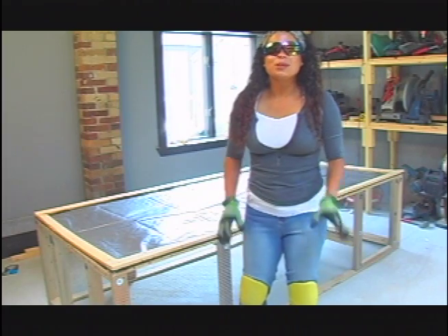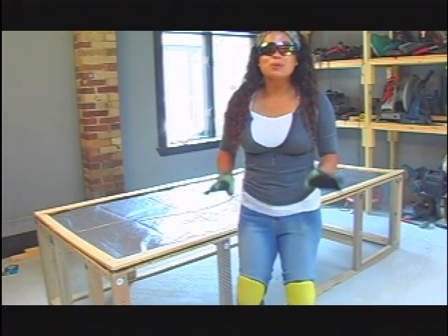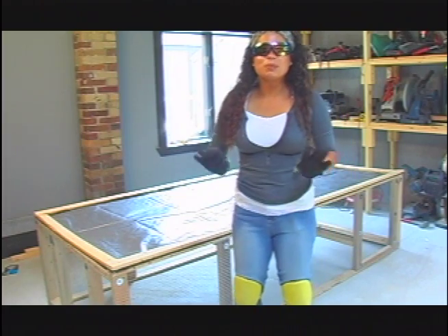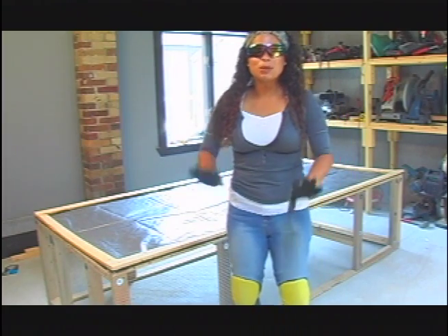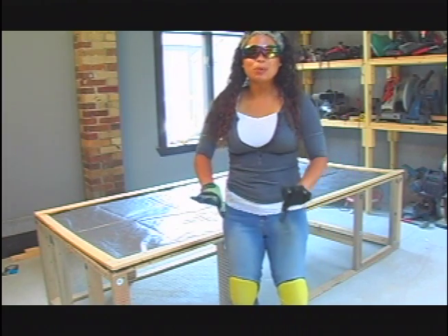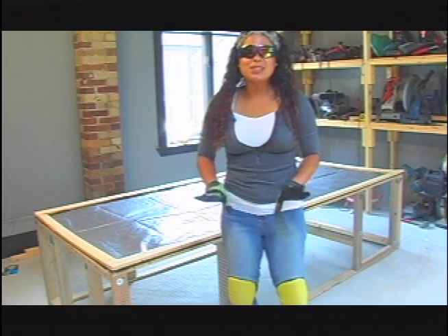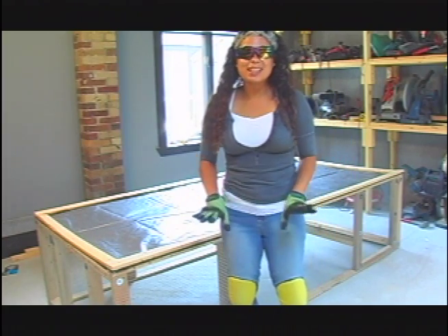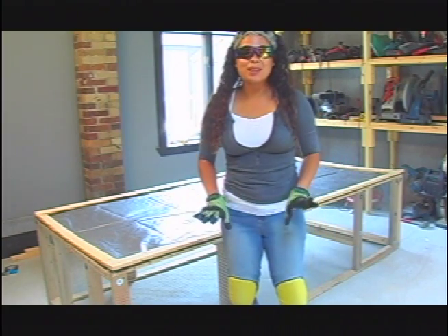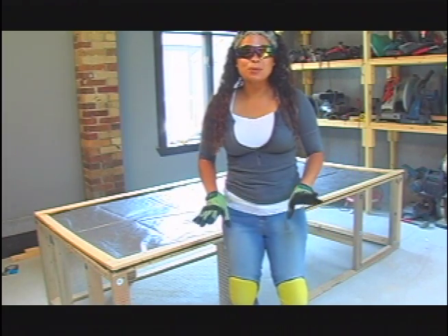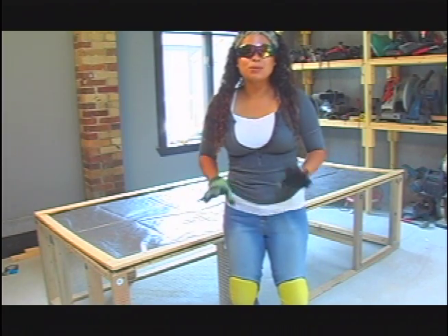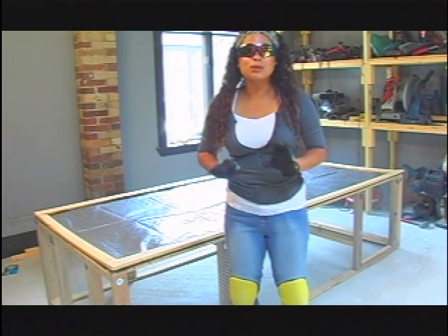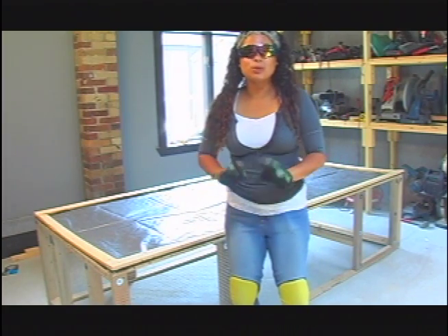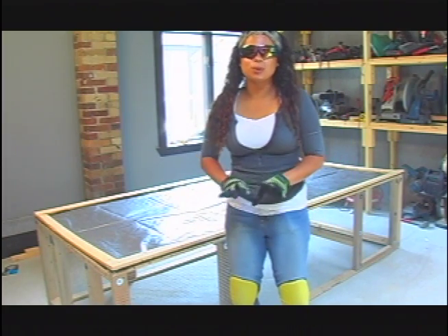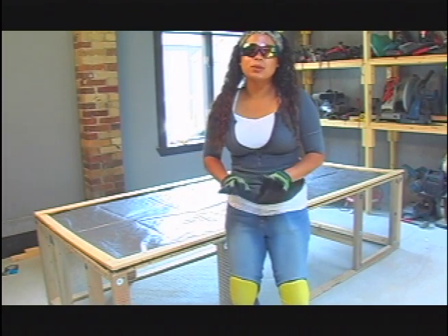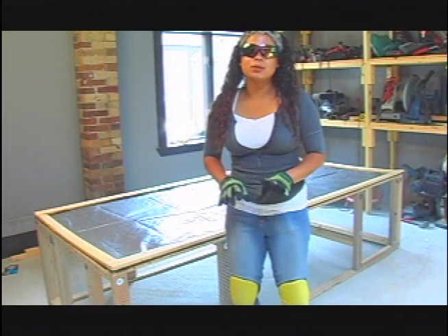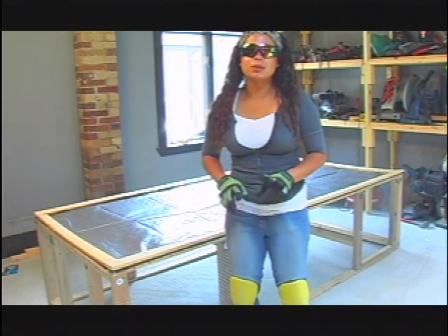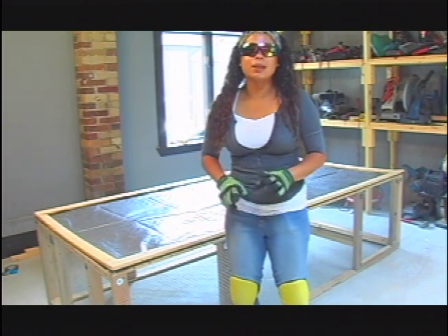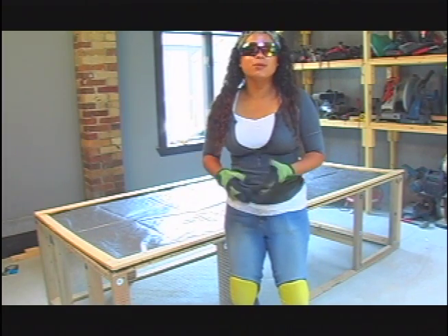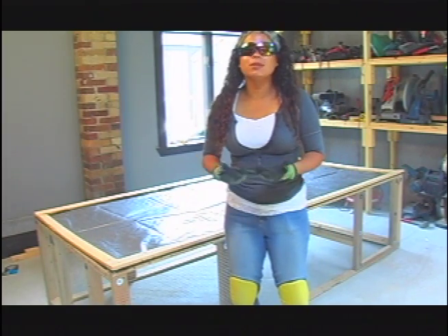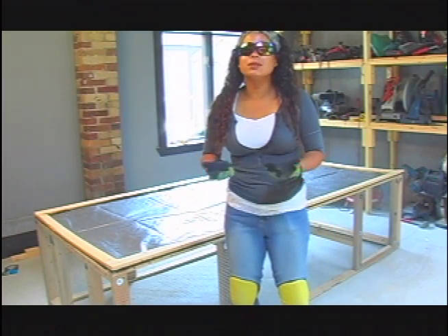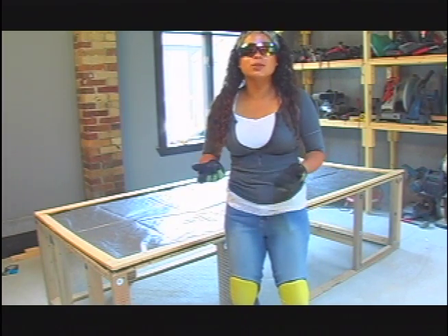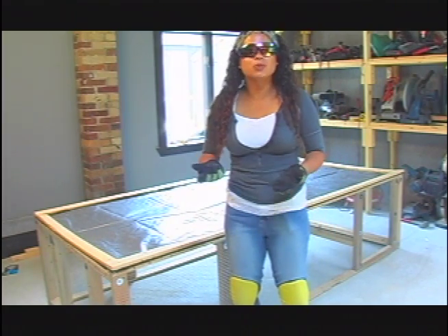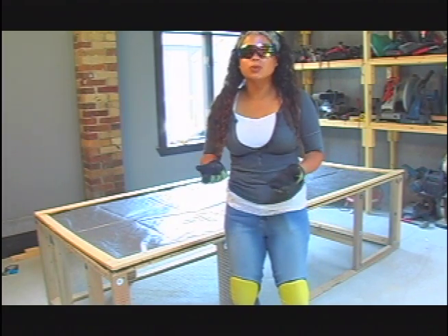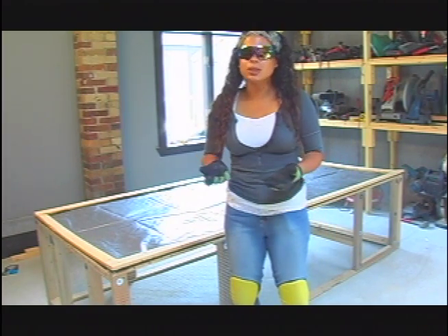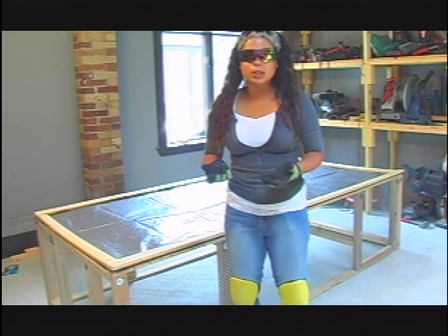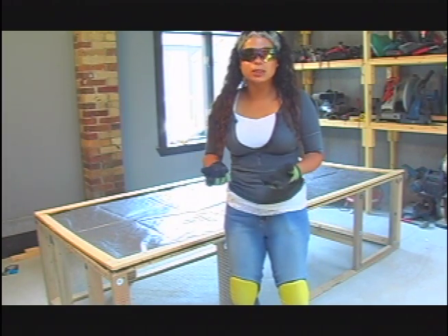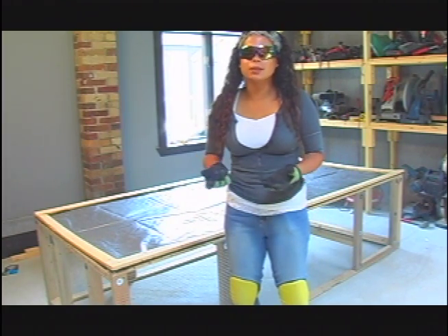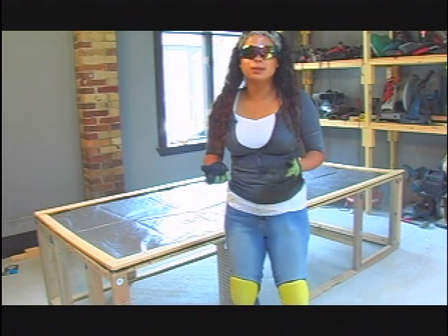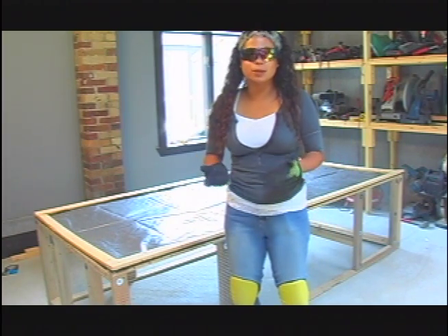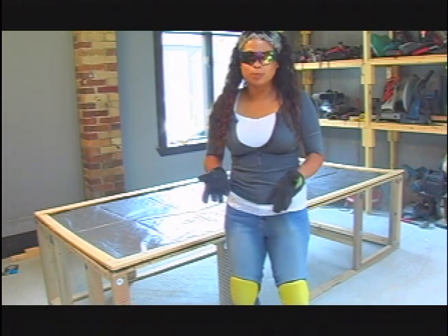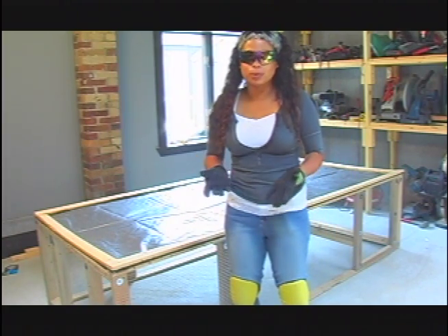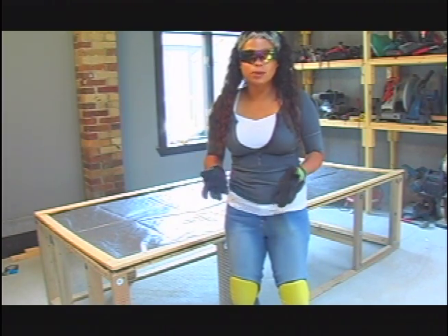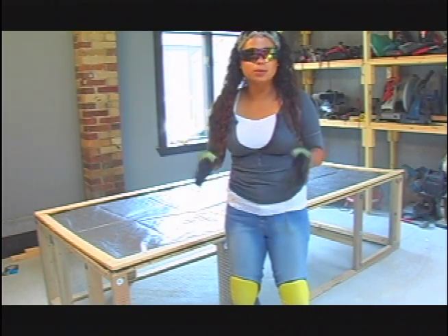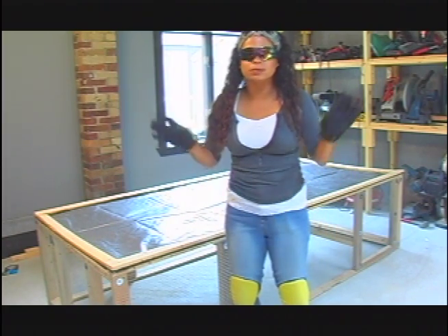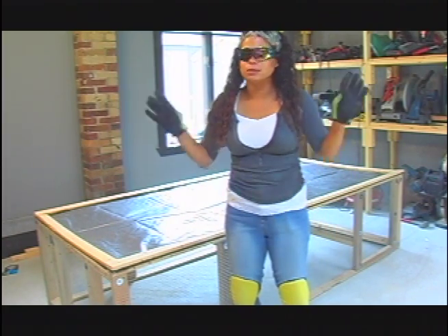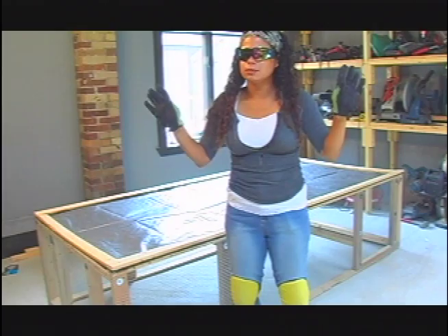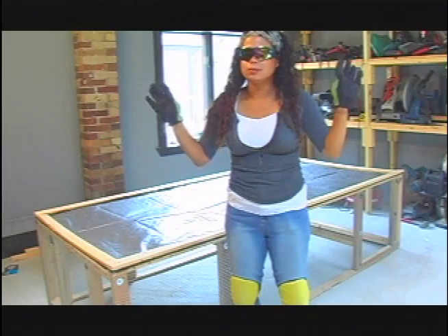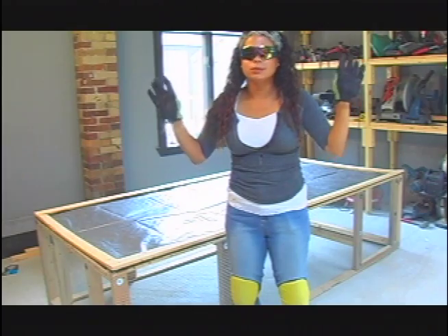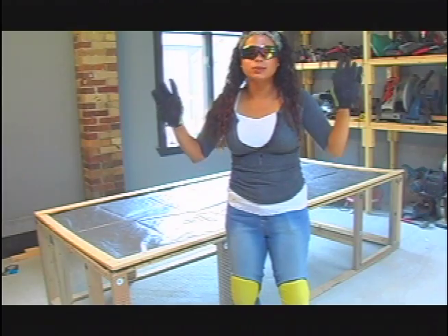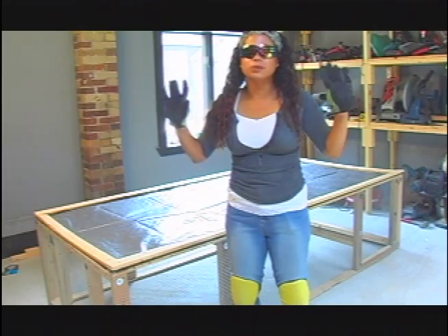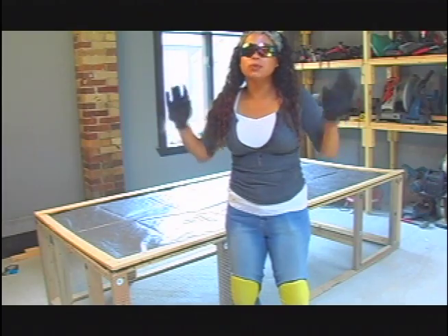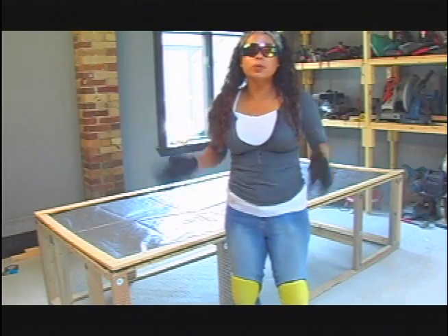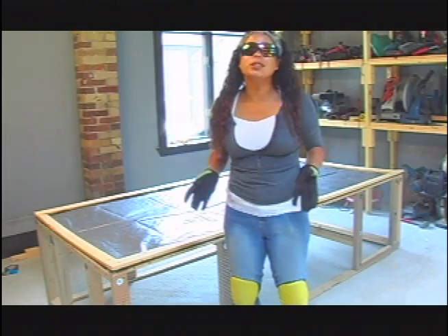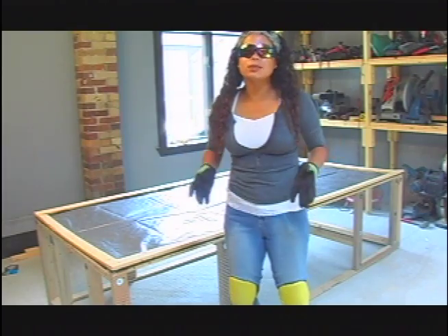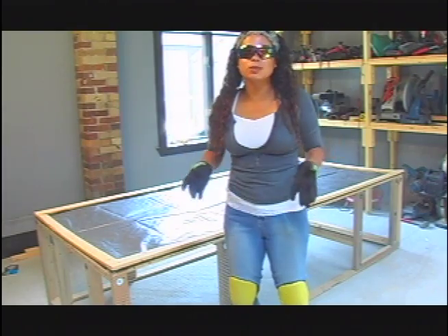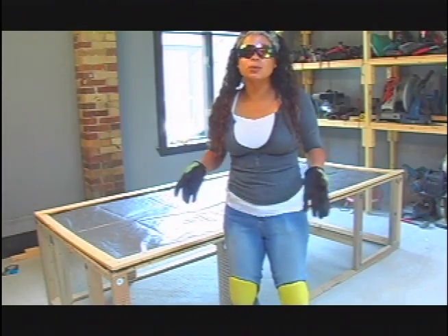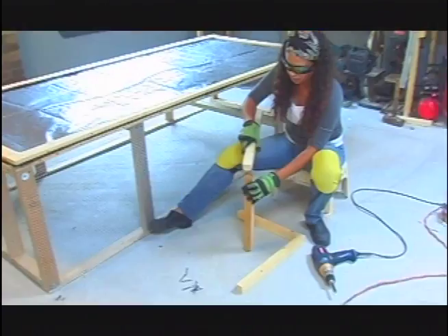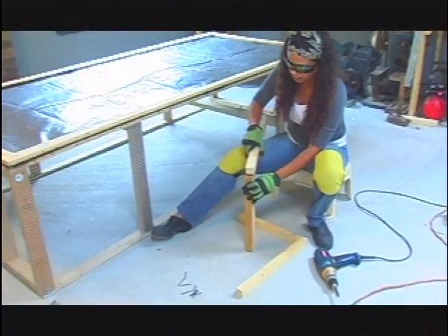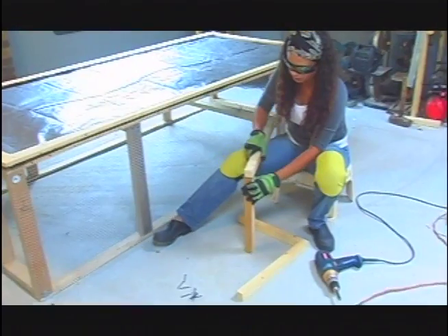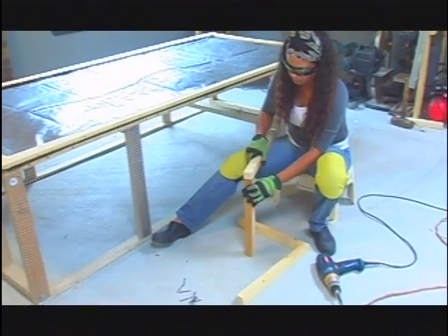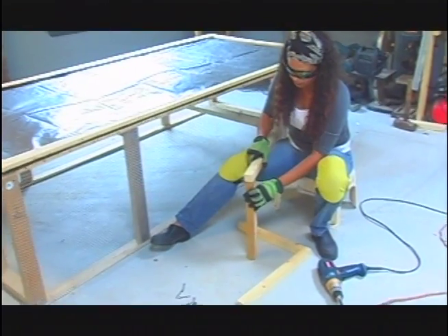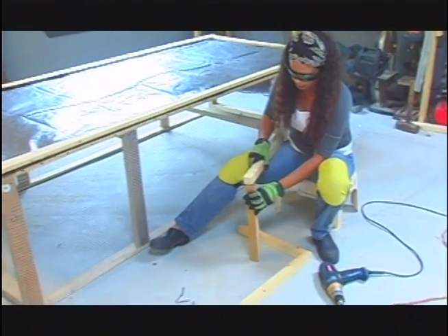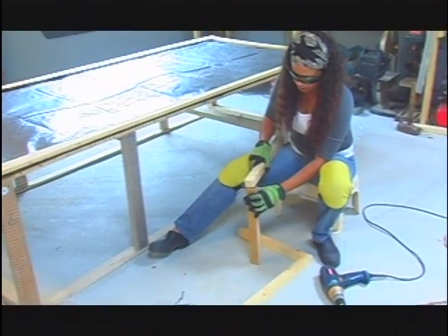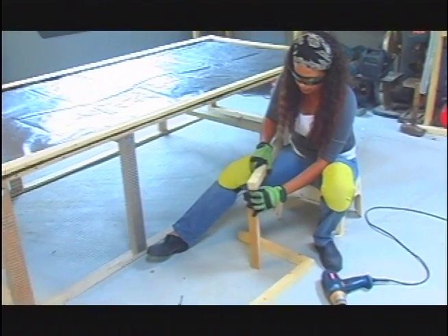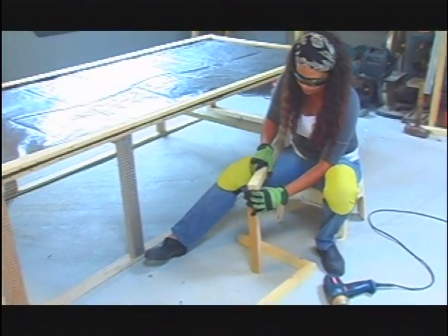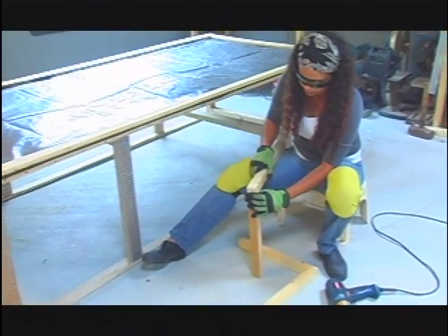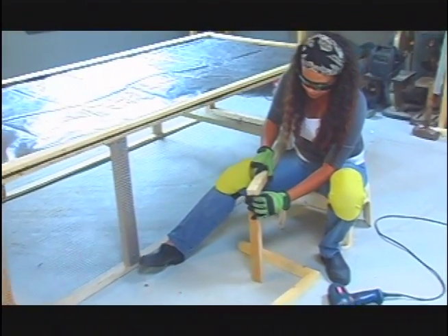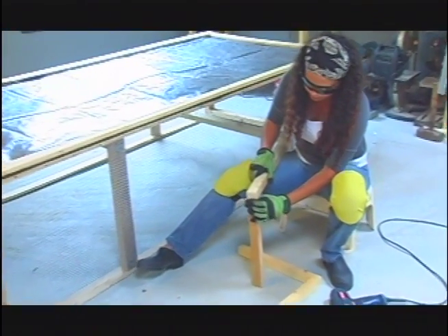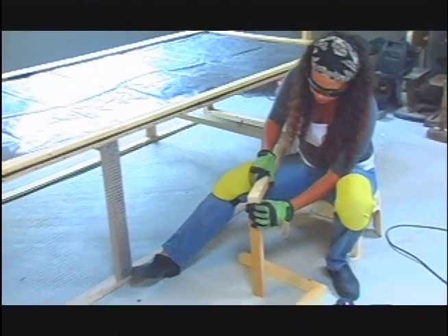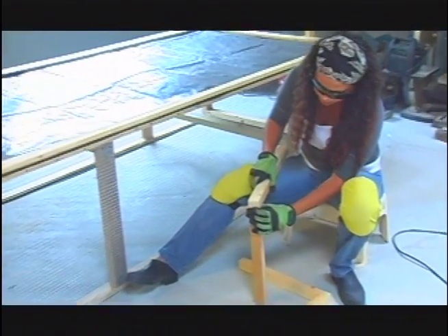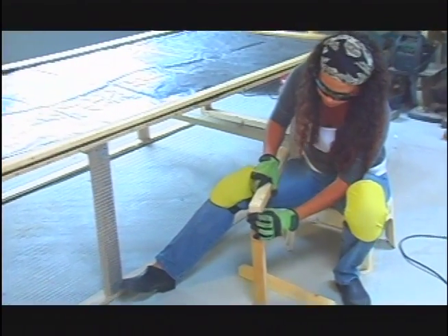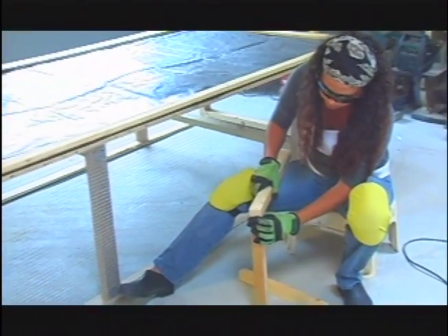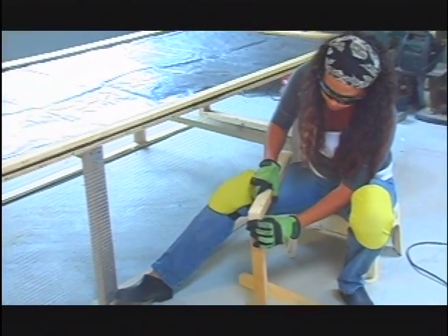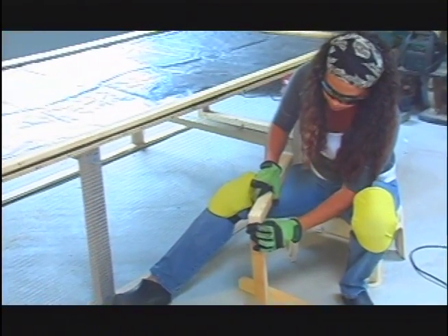So I'm going to put together the doors. This is really simple — it's four pieces of wood, make a box, that's it.